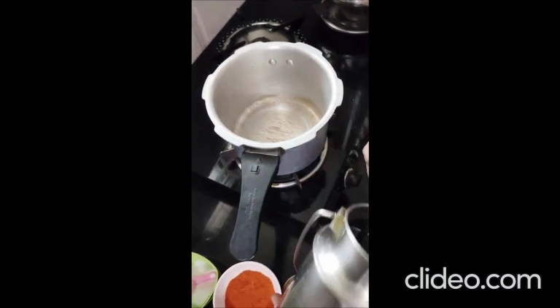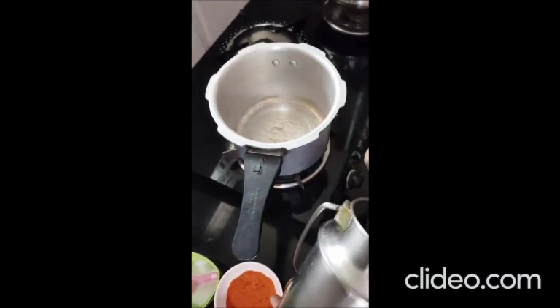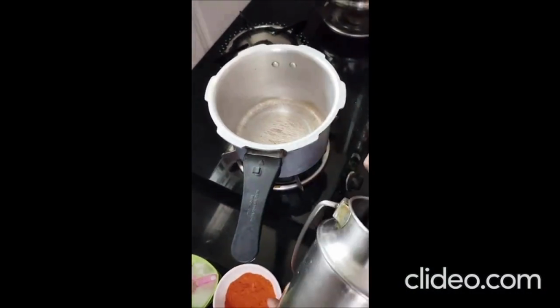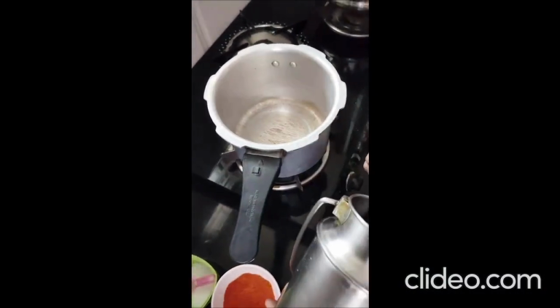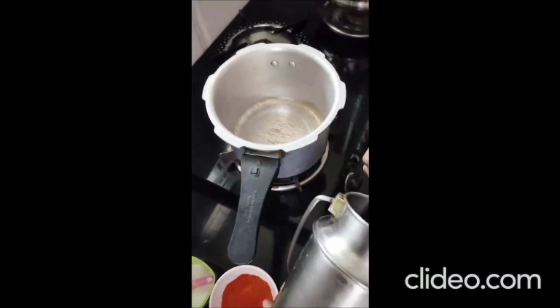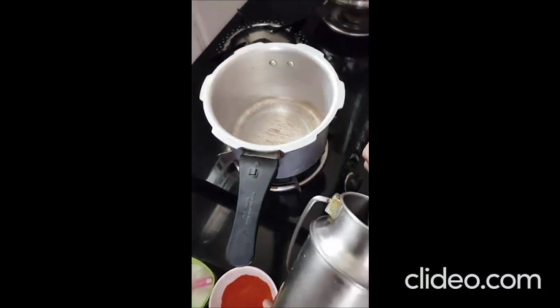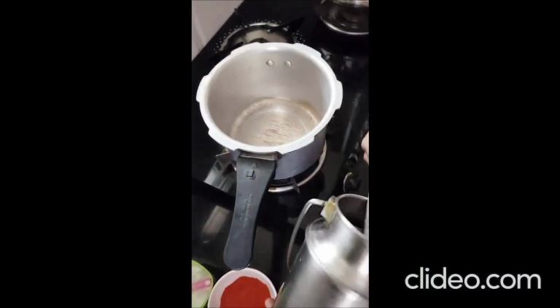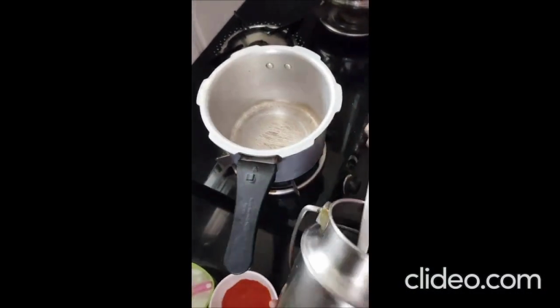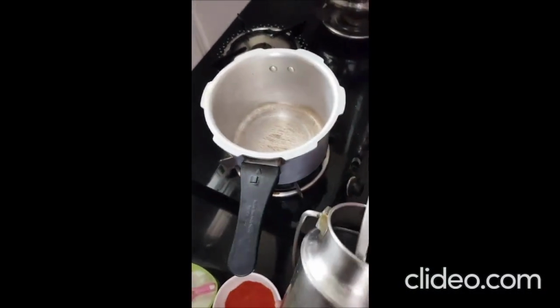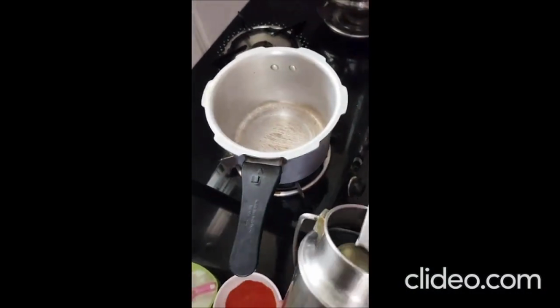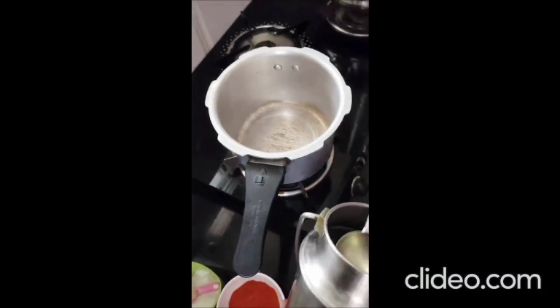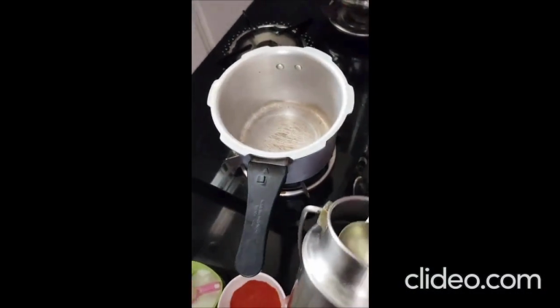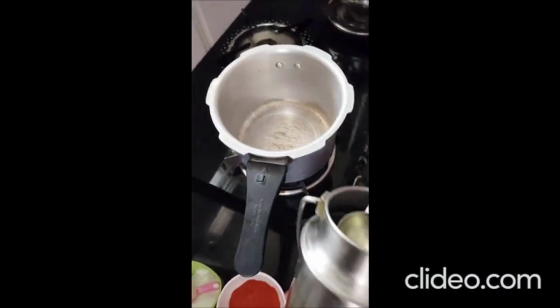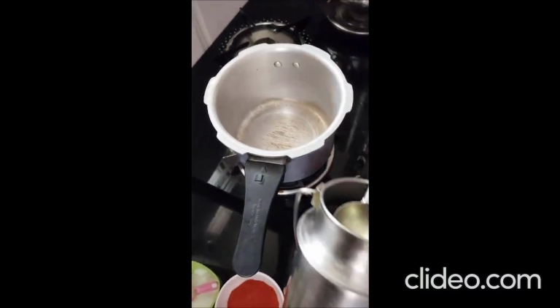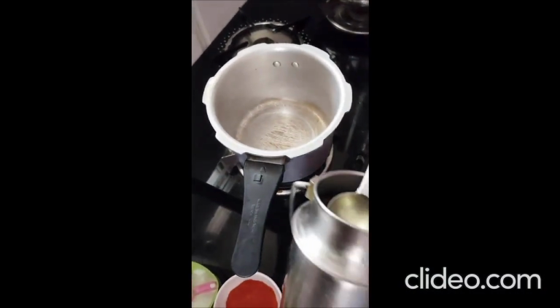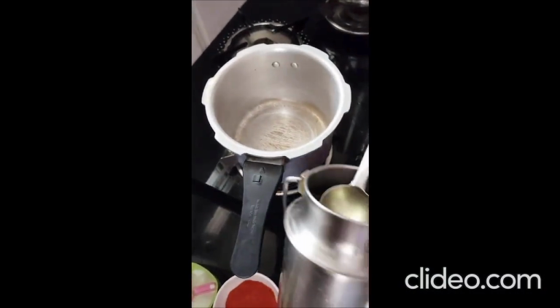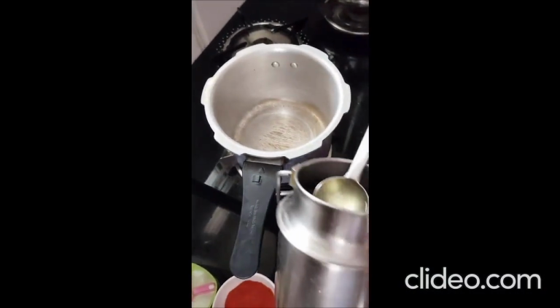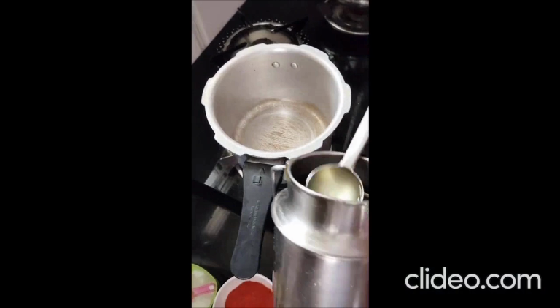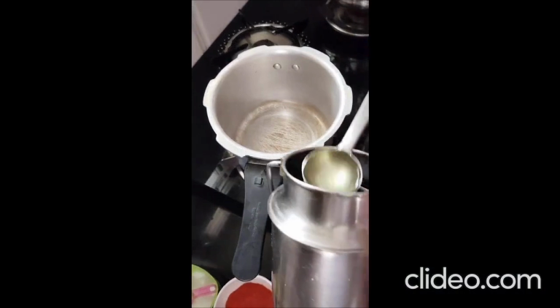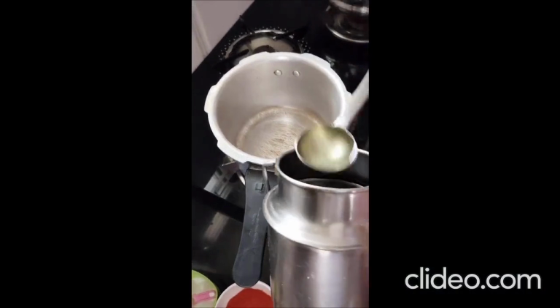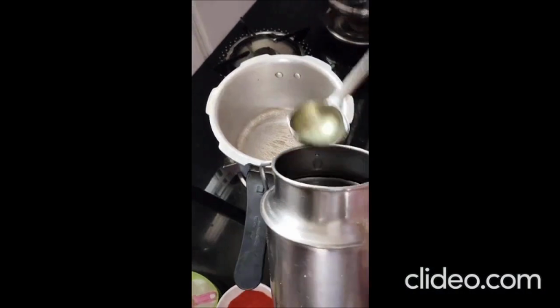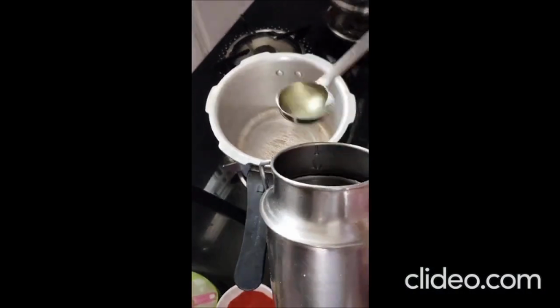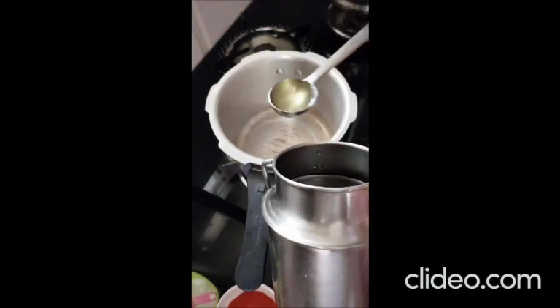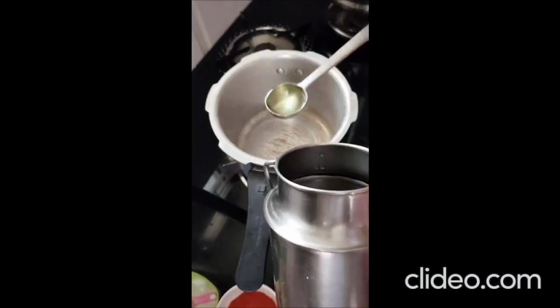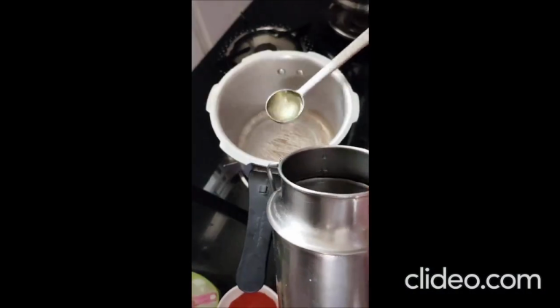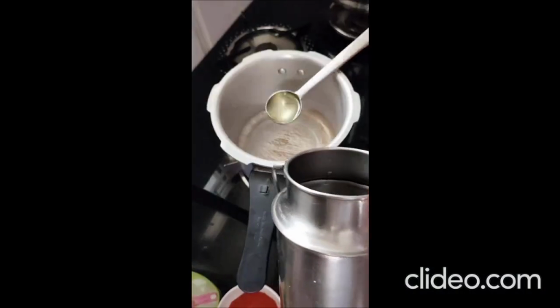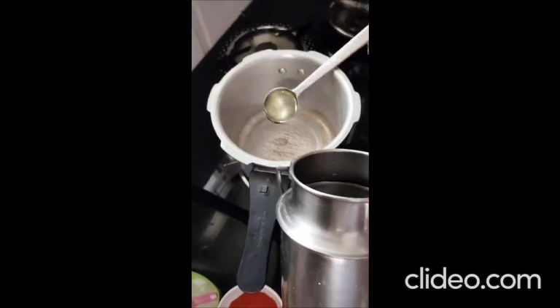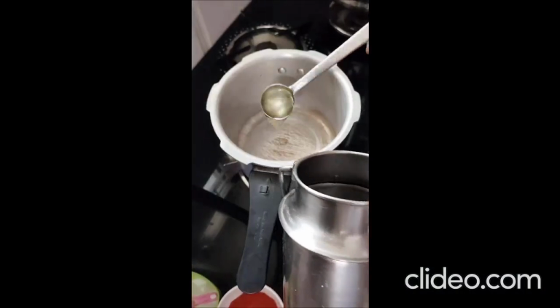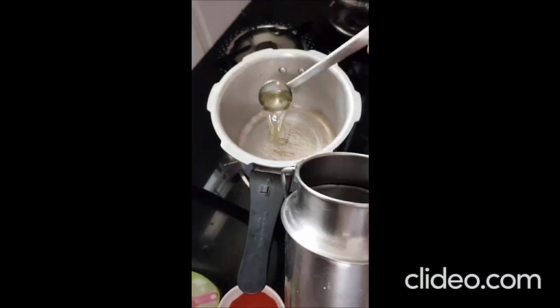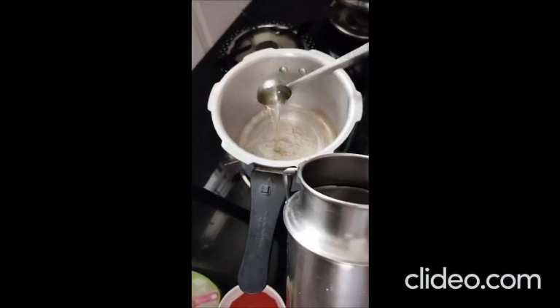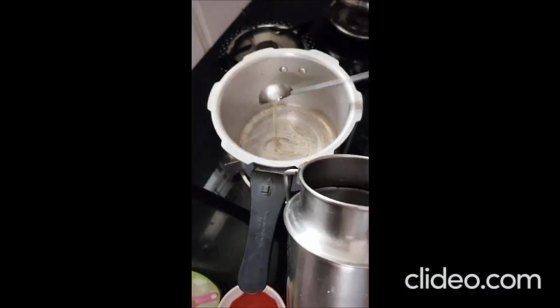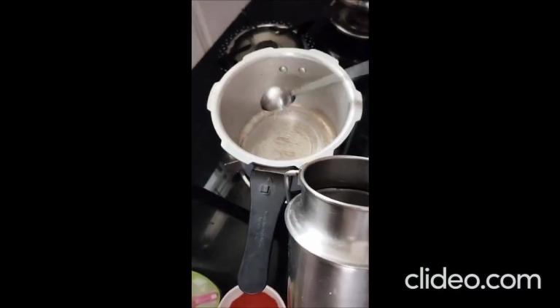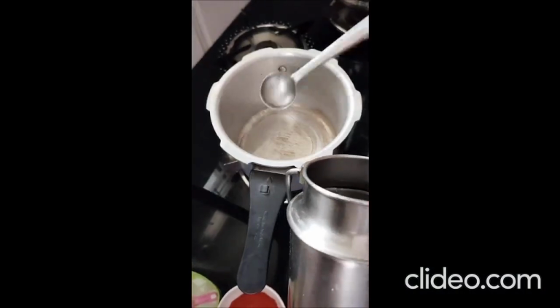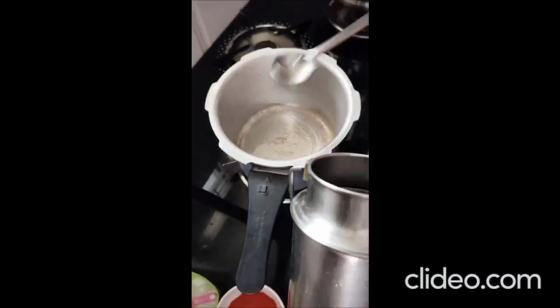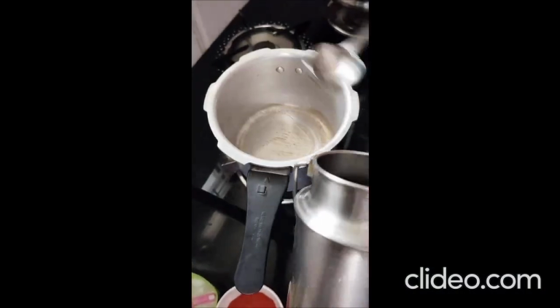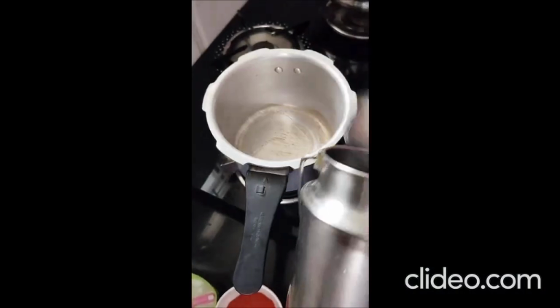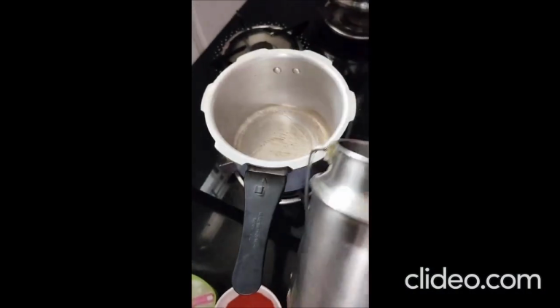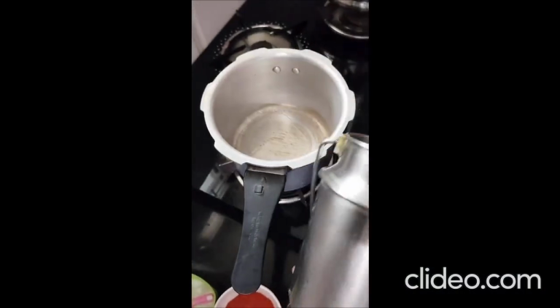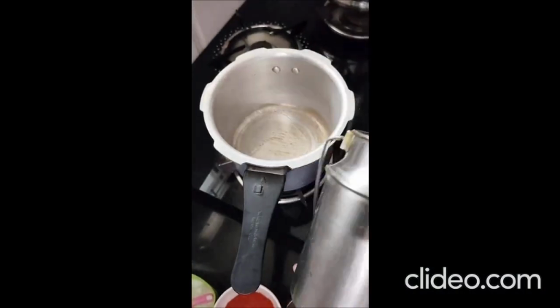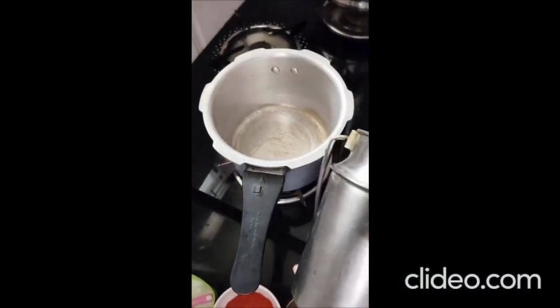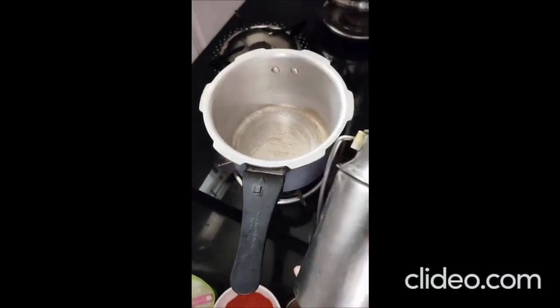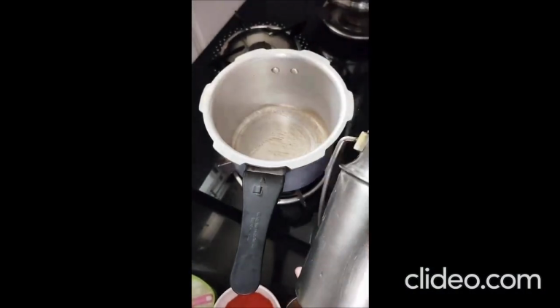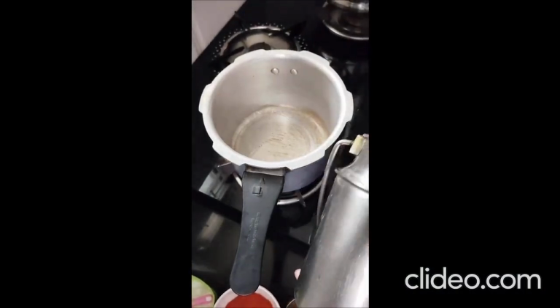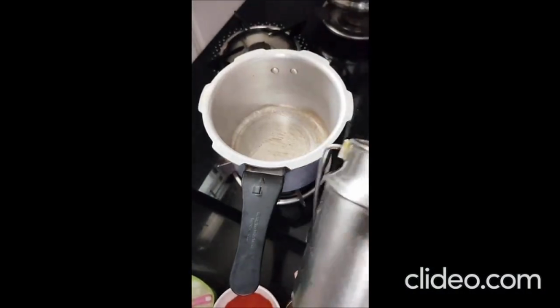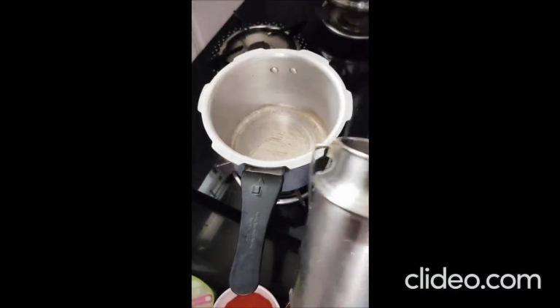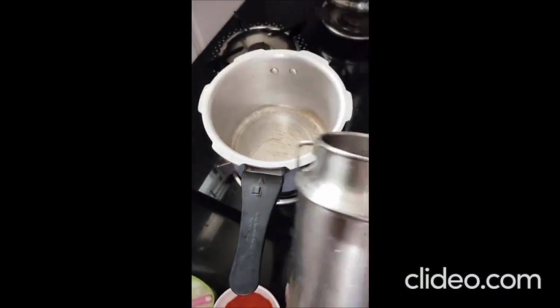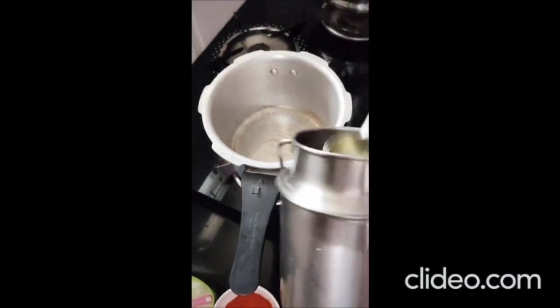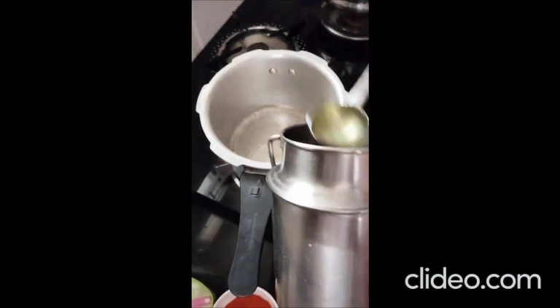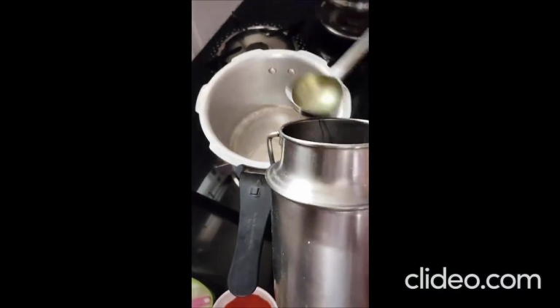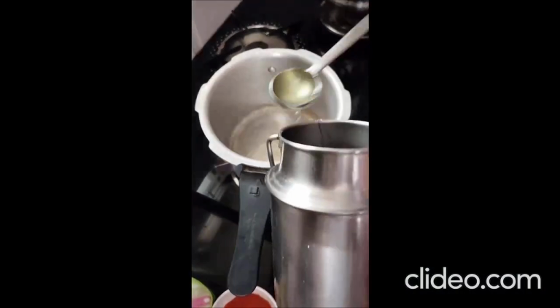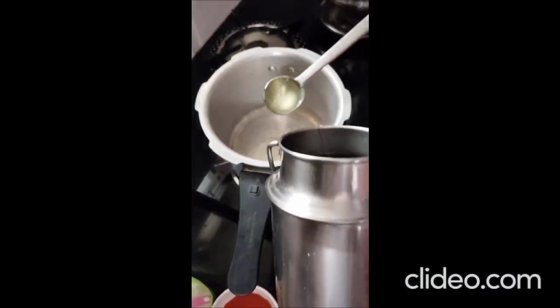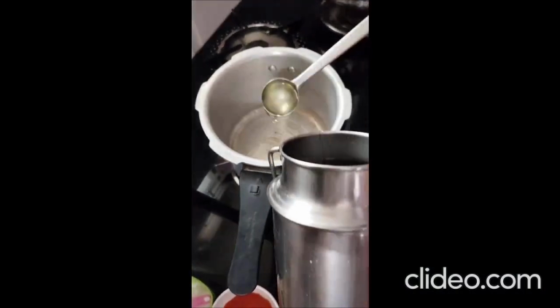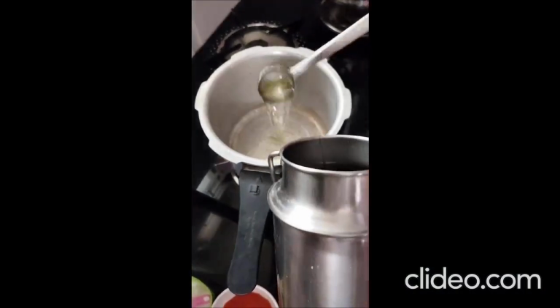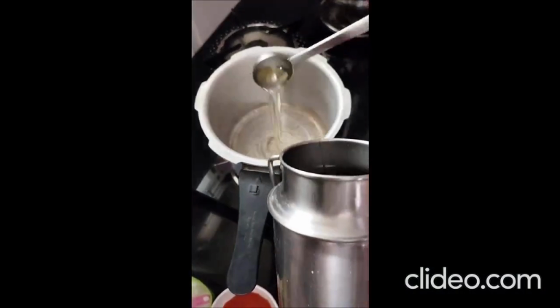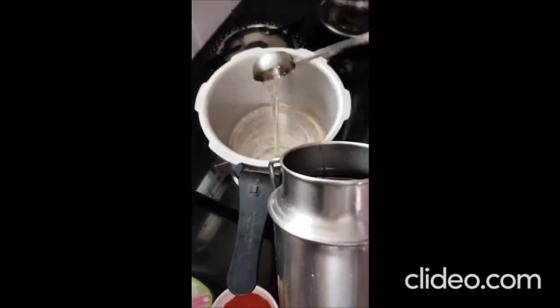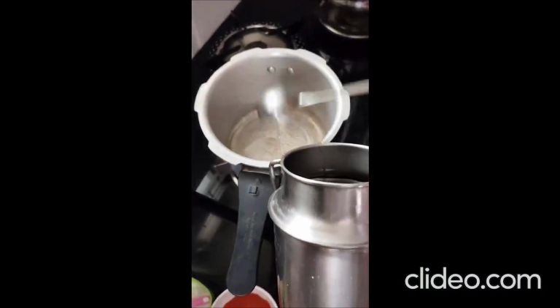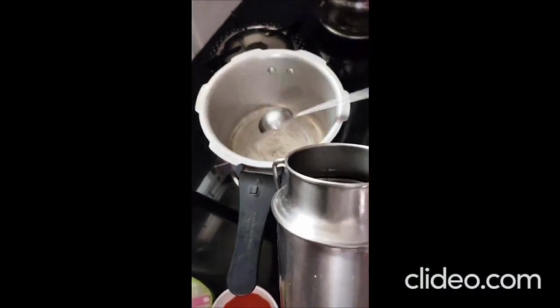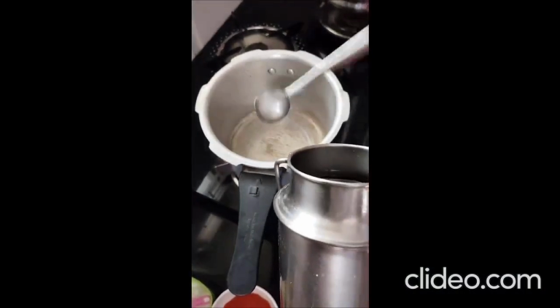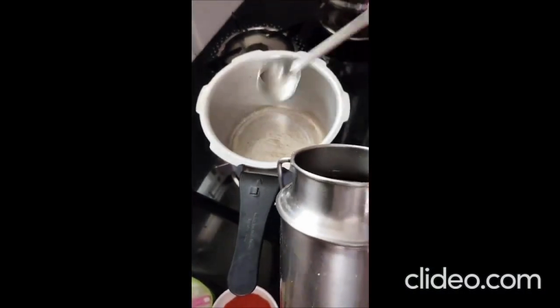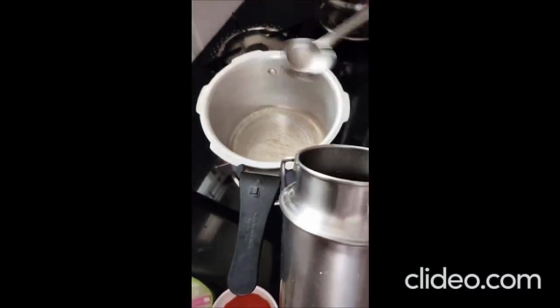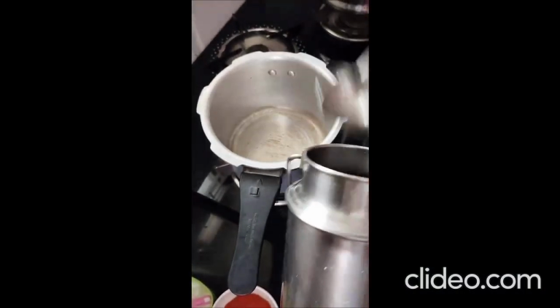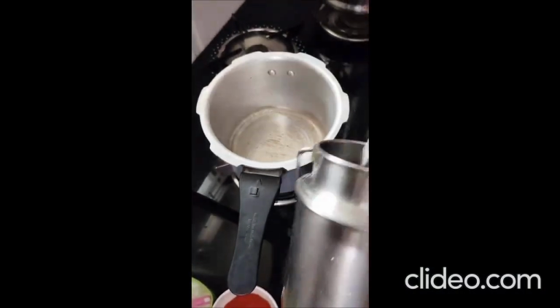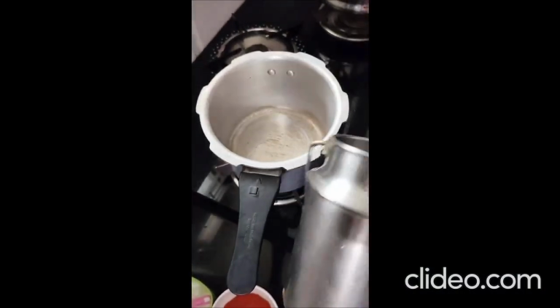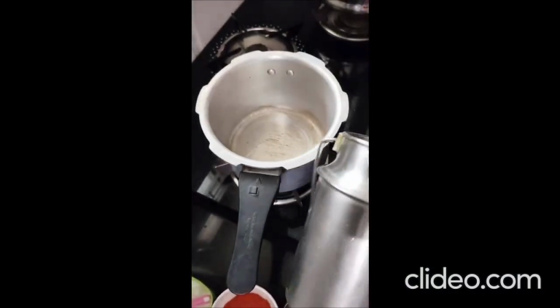Now, the oil is boiled in the rice. We can add the oil in the rice.